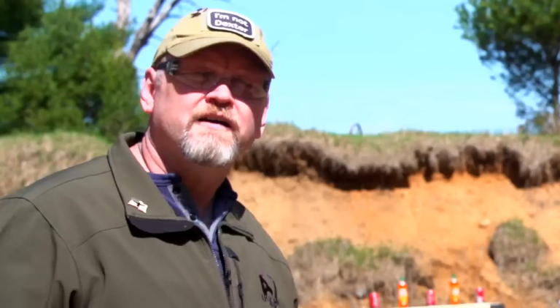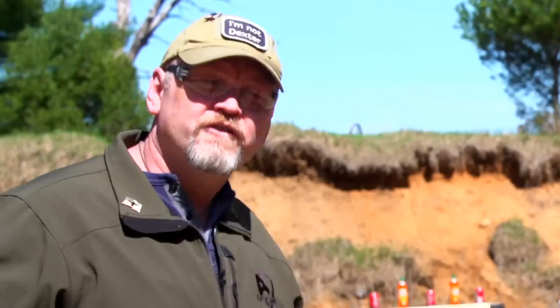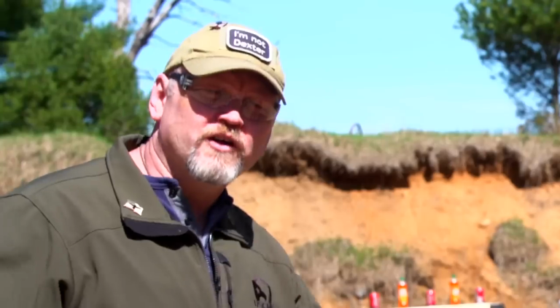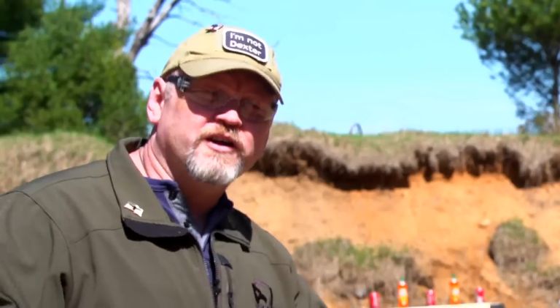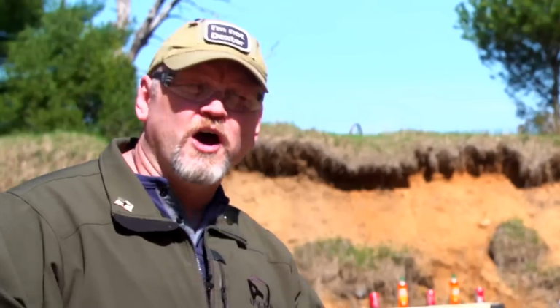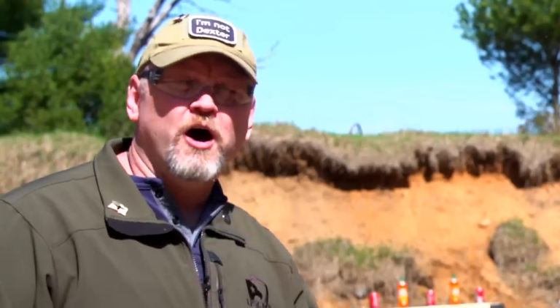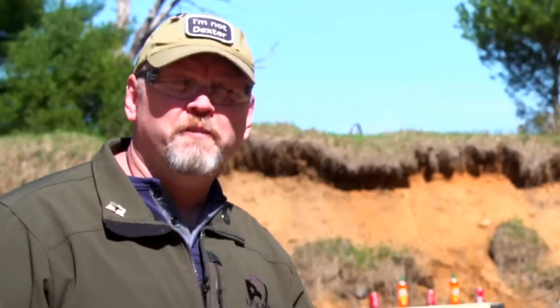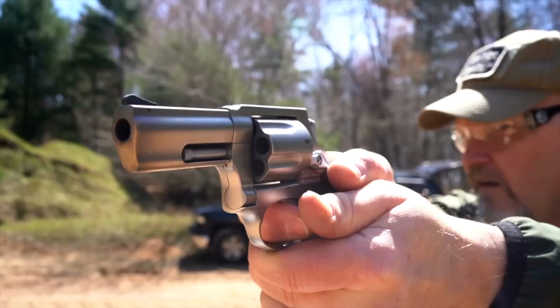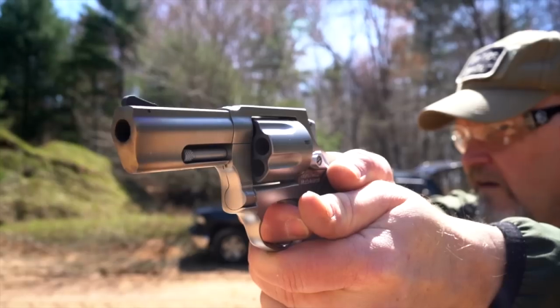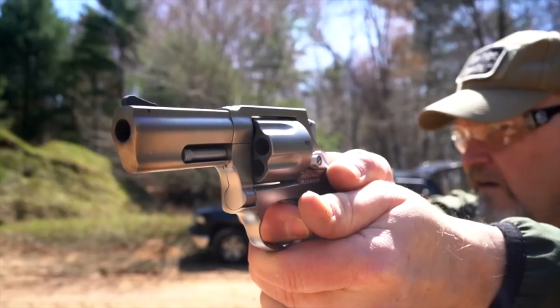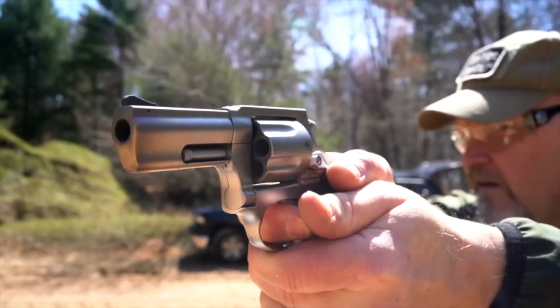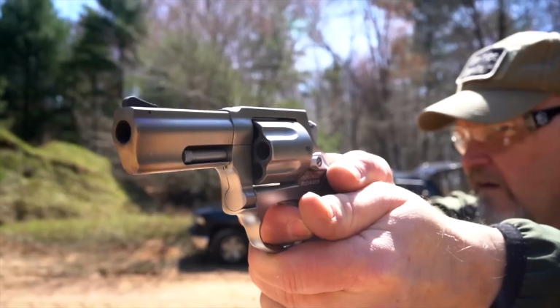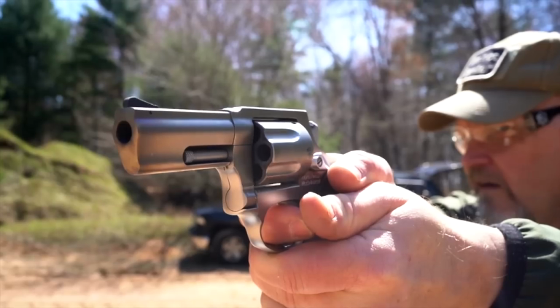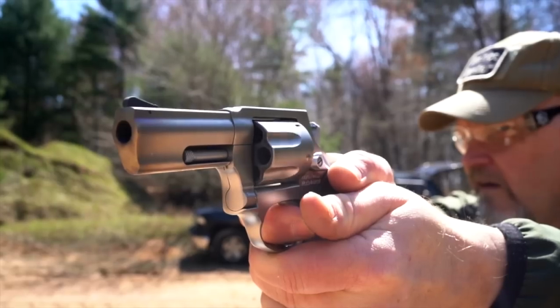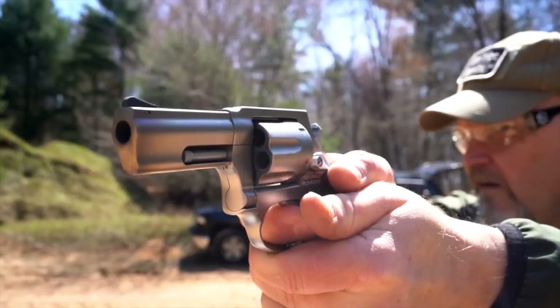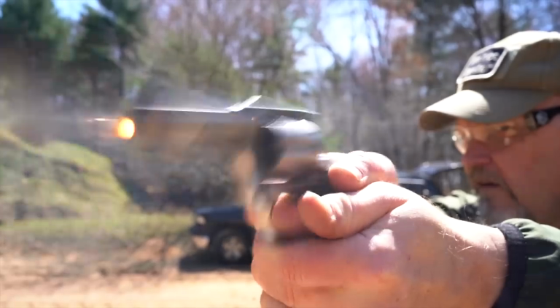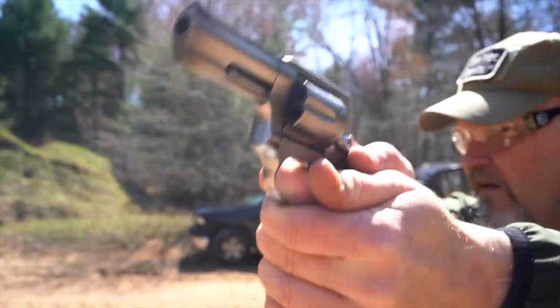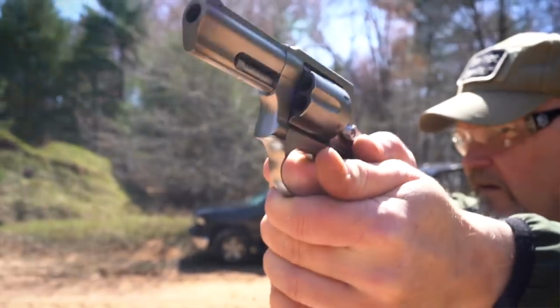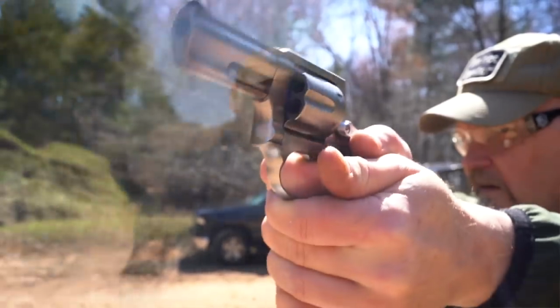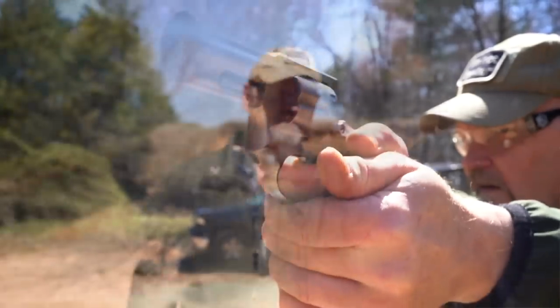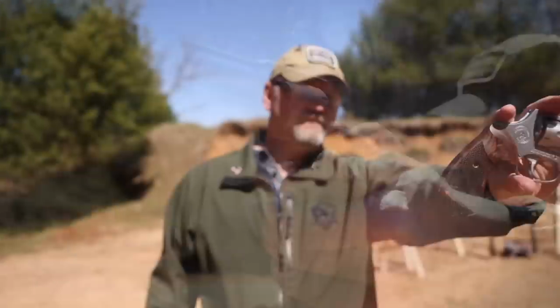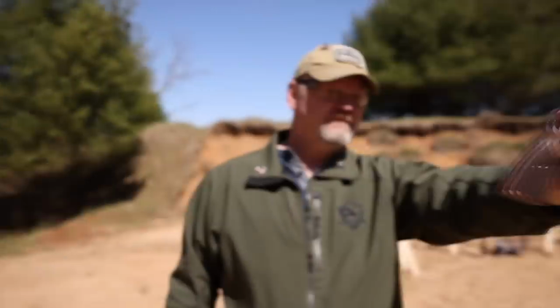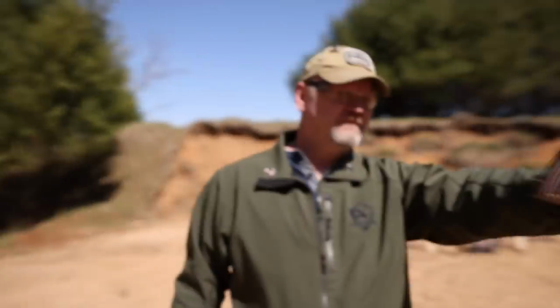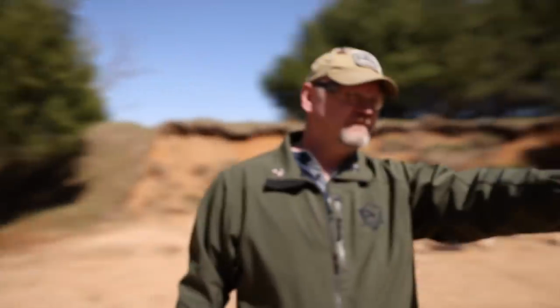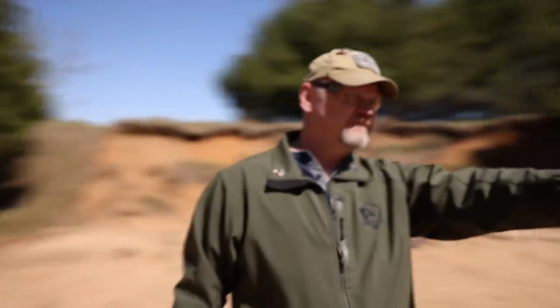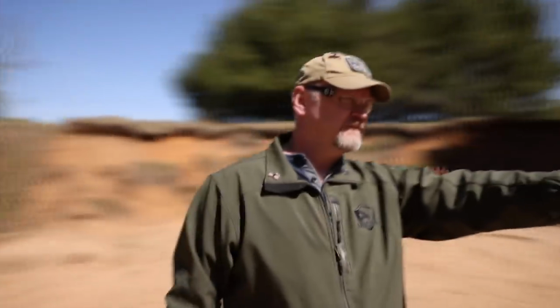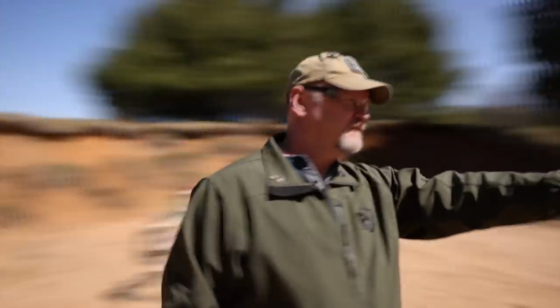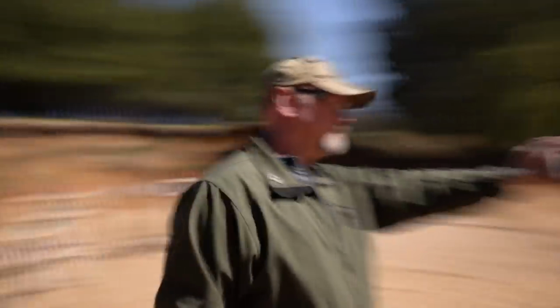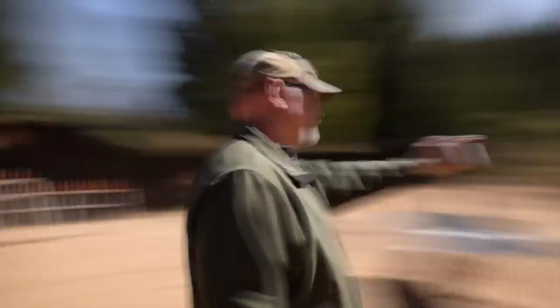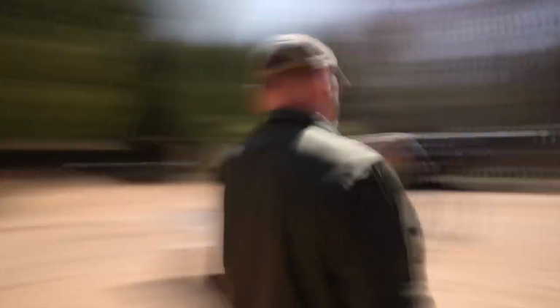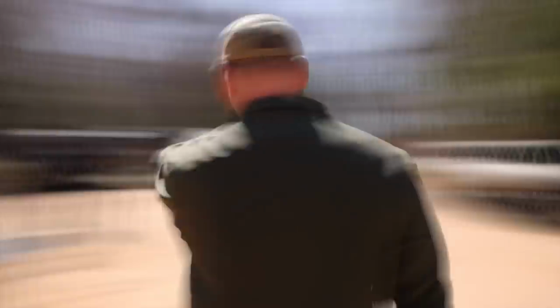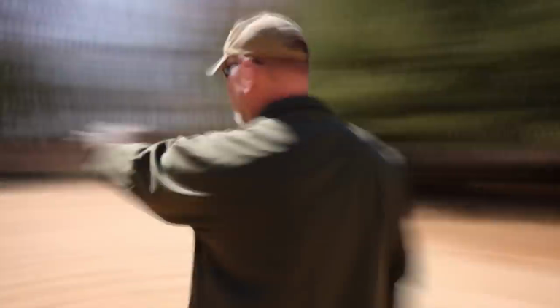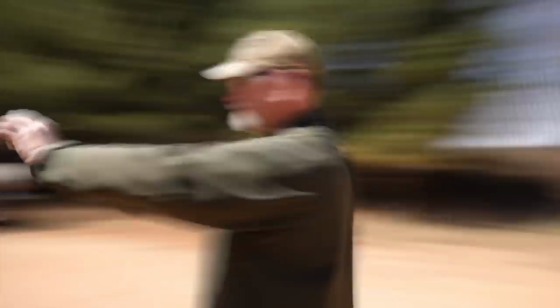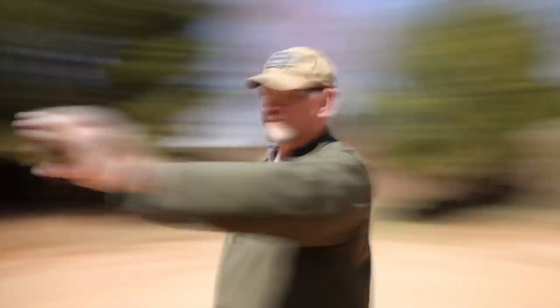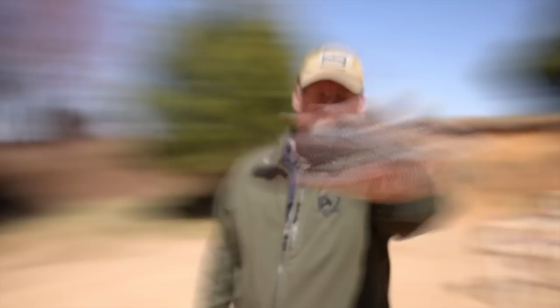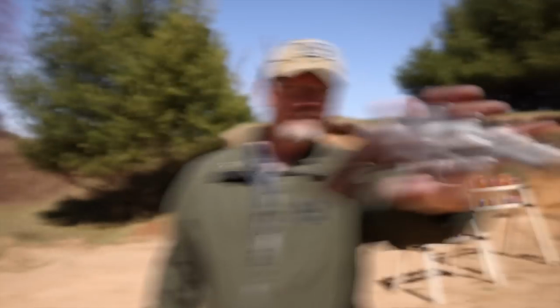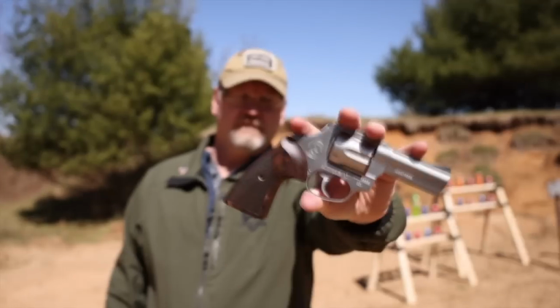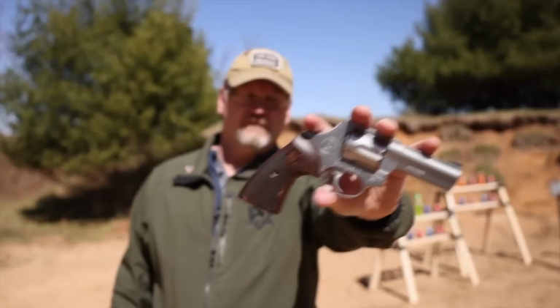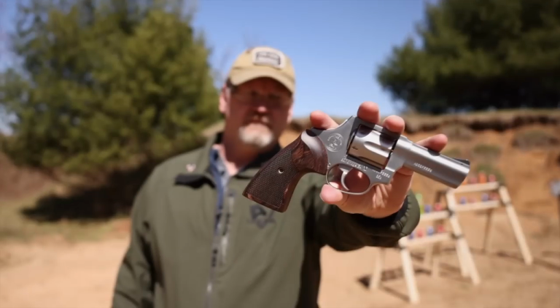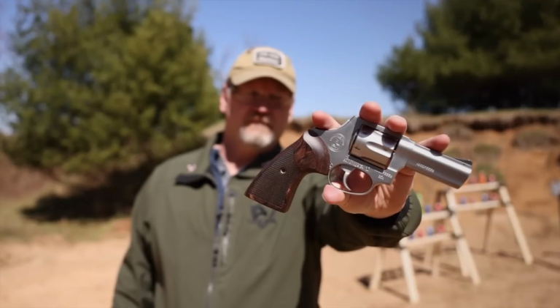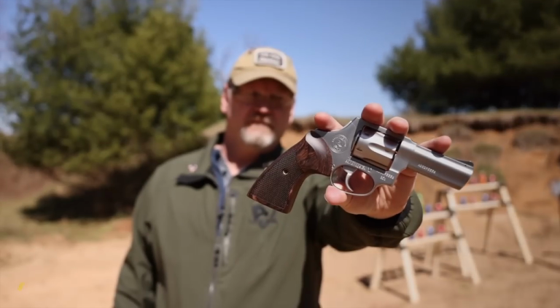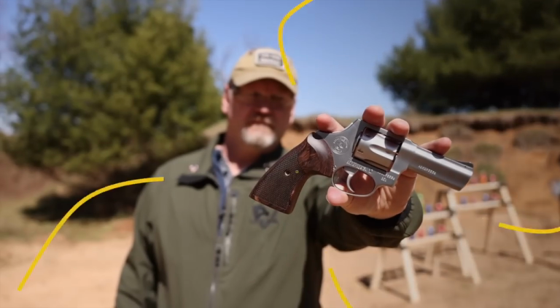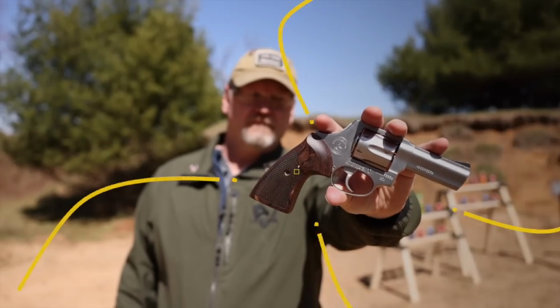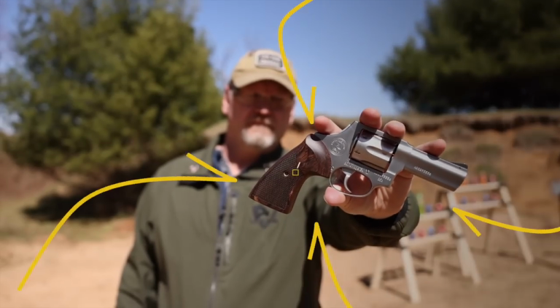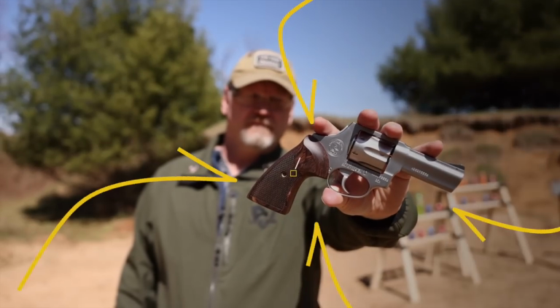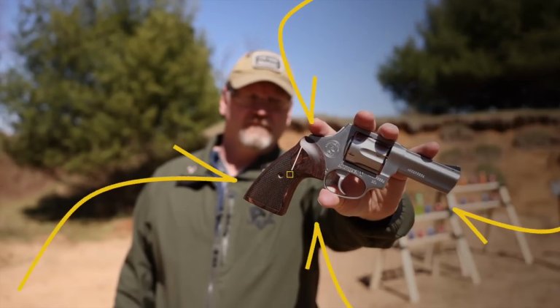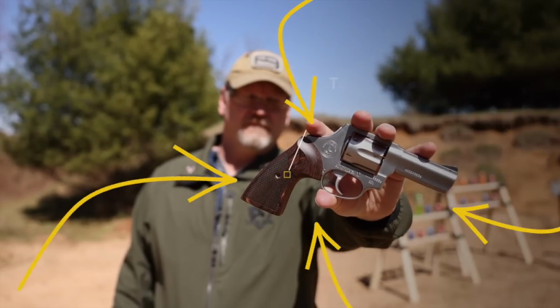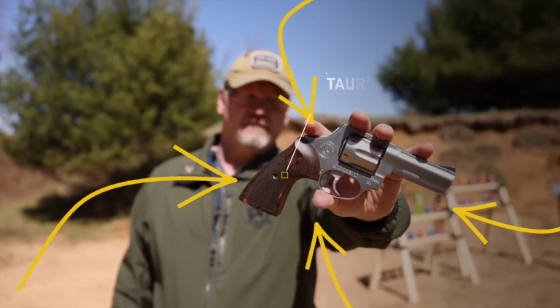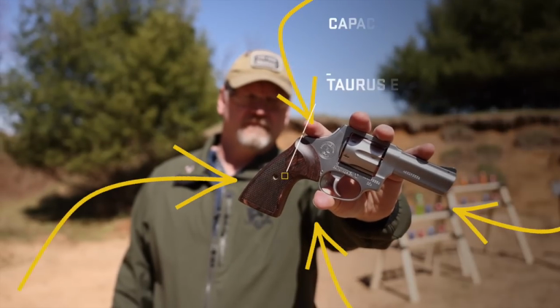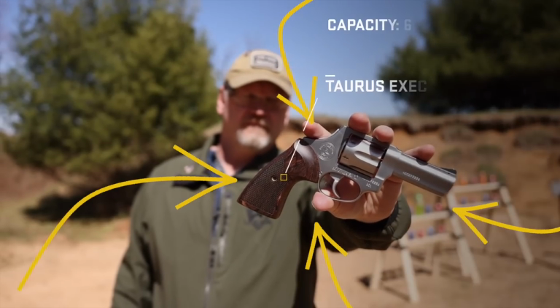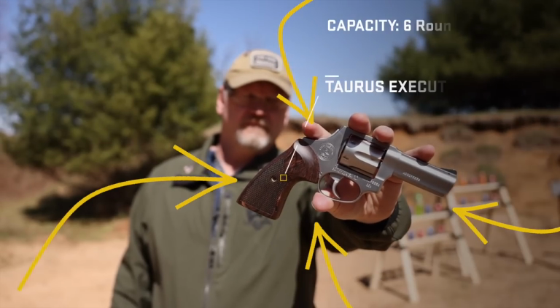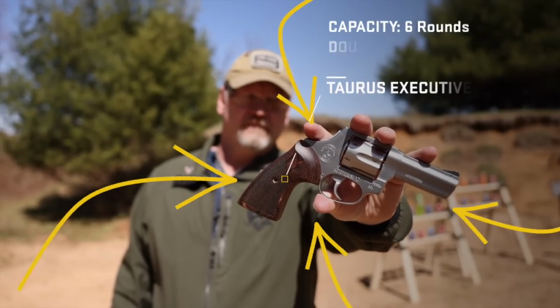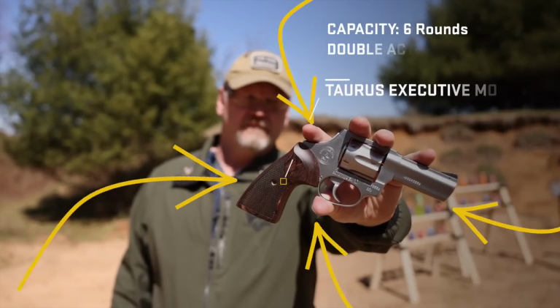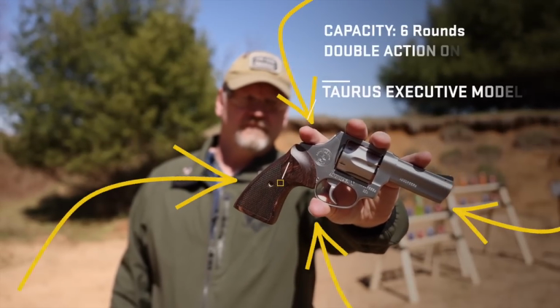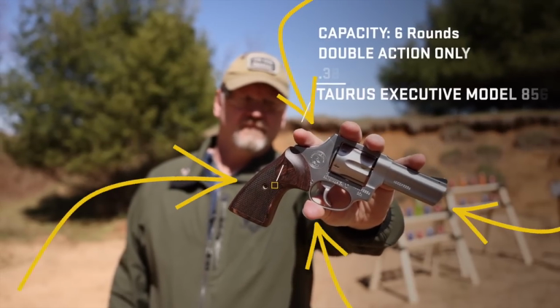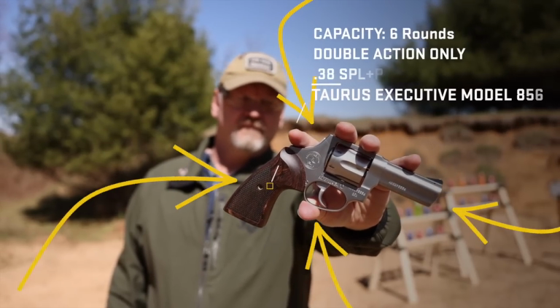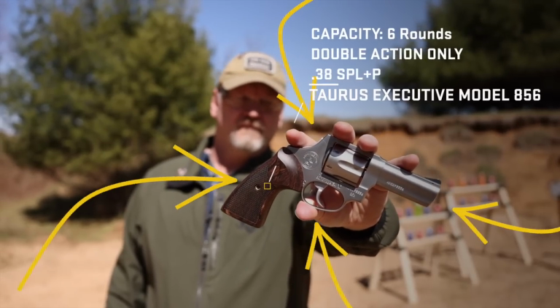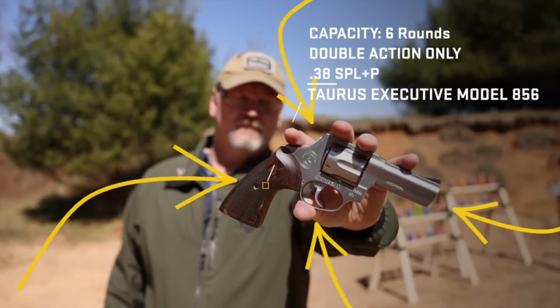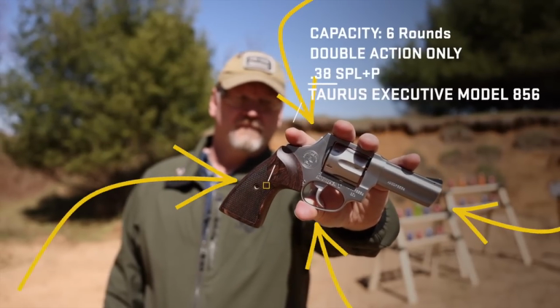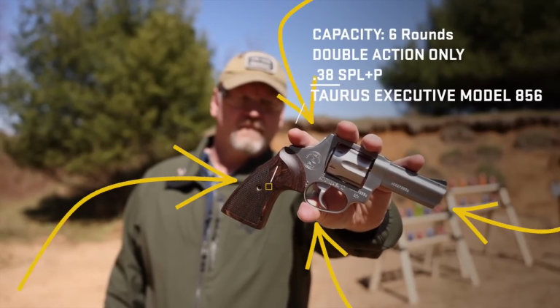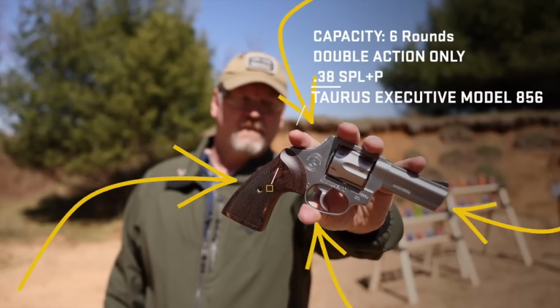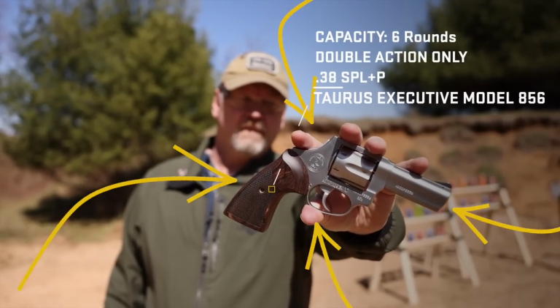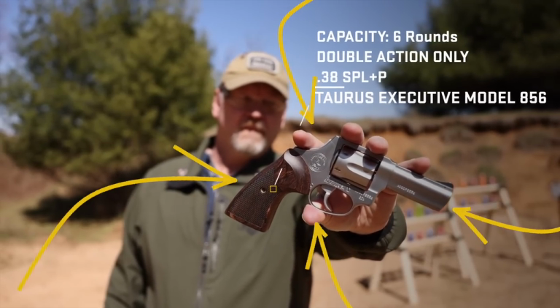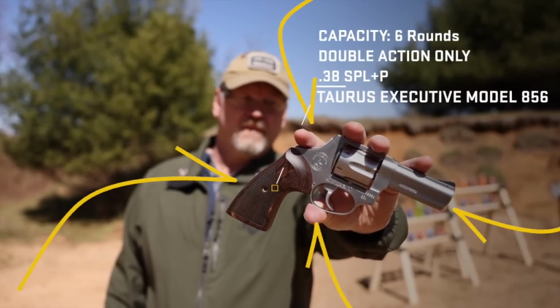If you're looking to upgrade your concealed carry revolver, the Taurus Executive Model 856 might be for you.